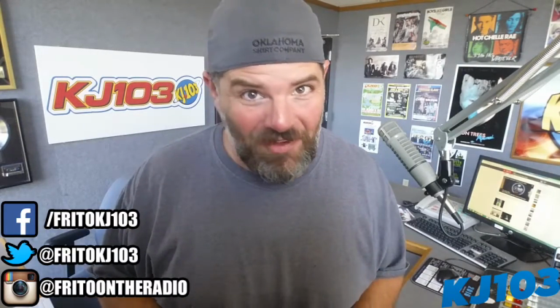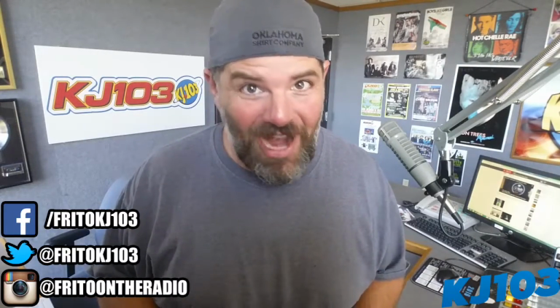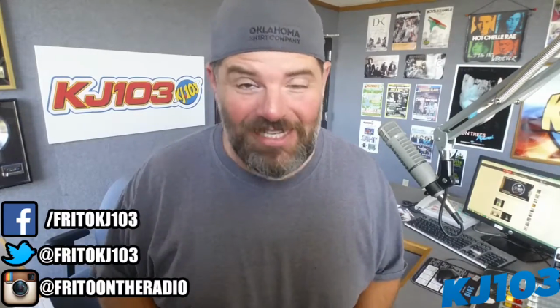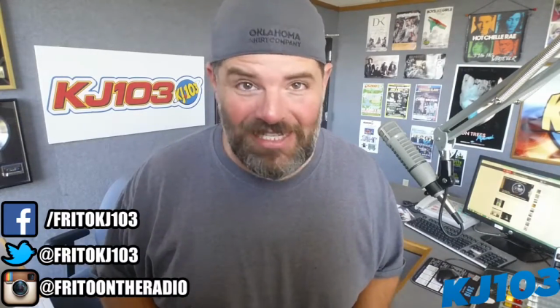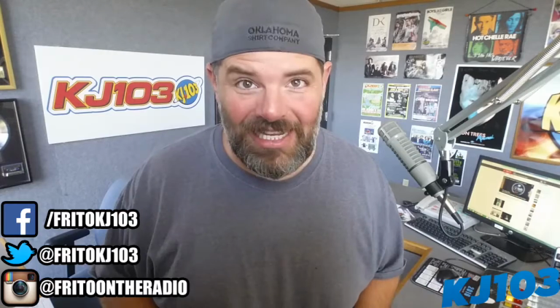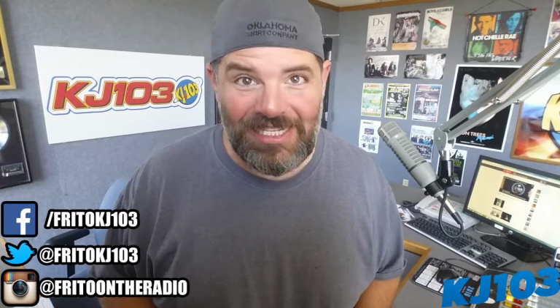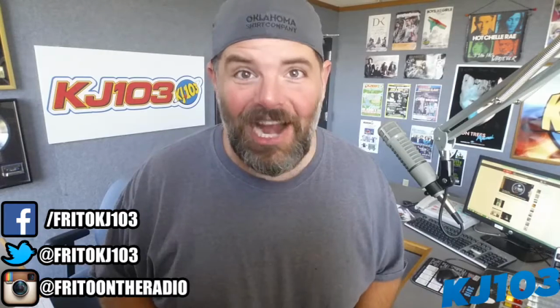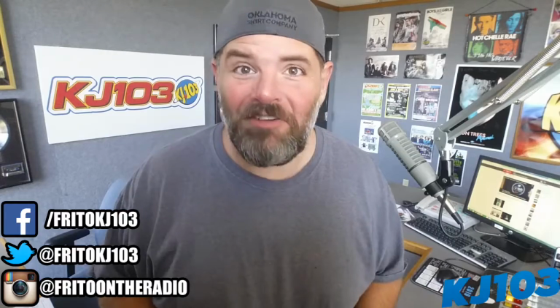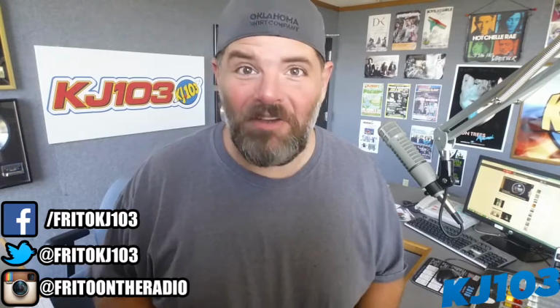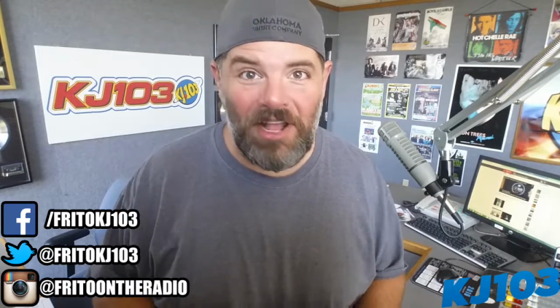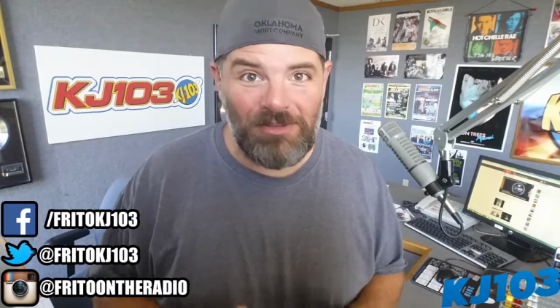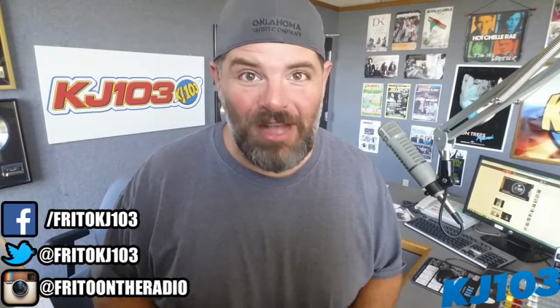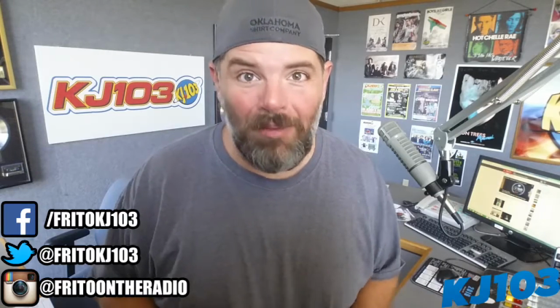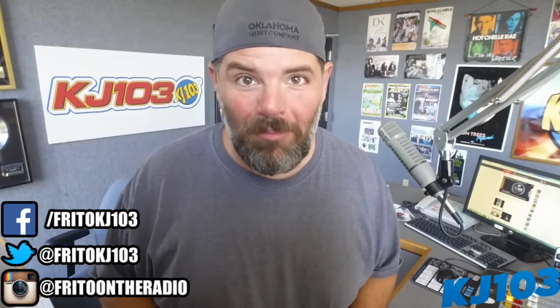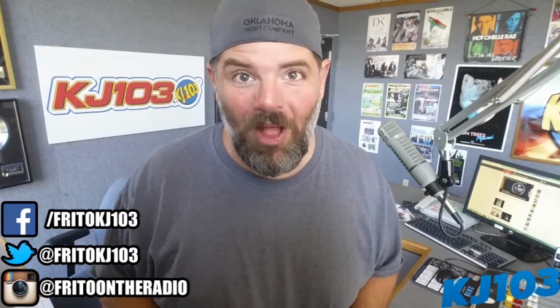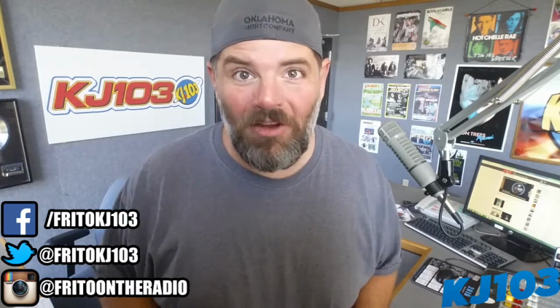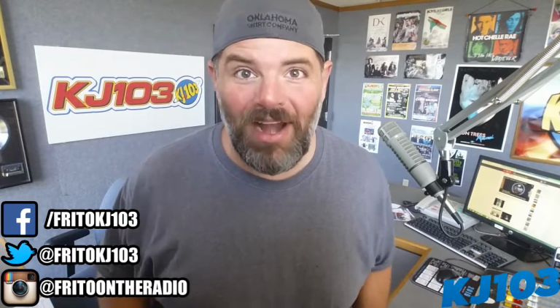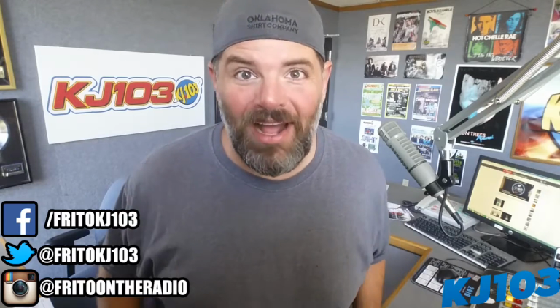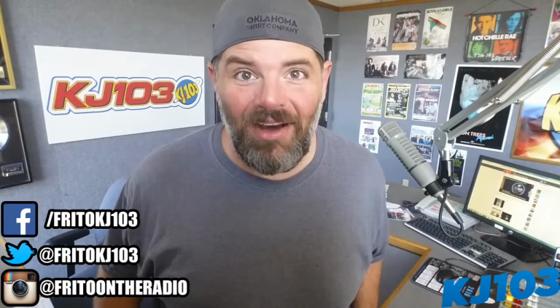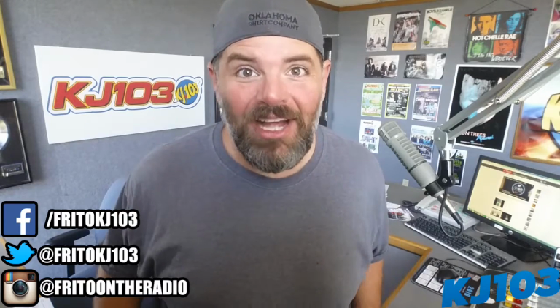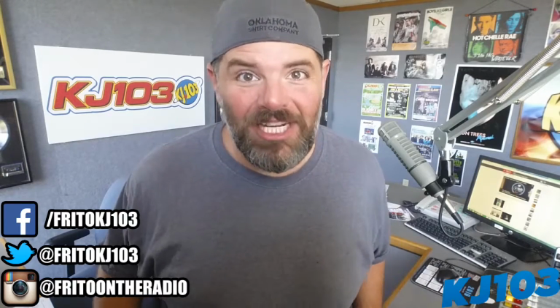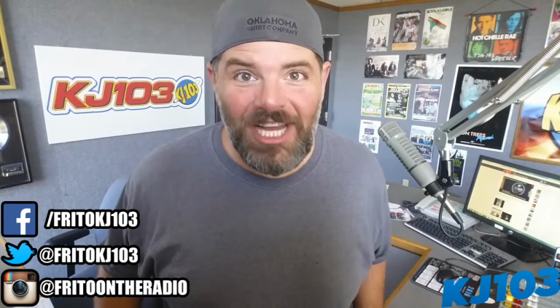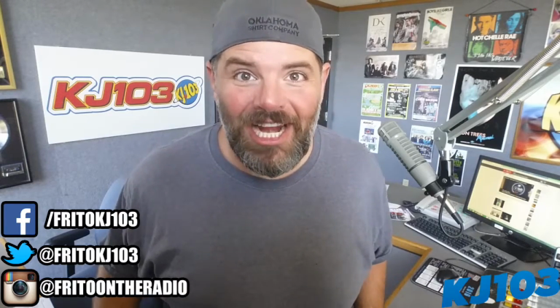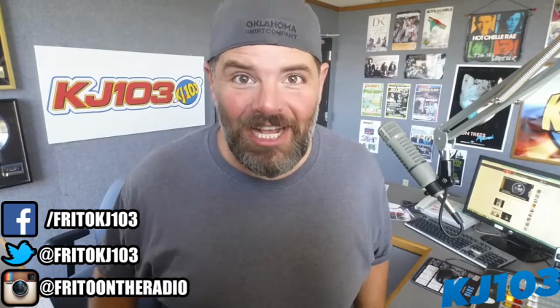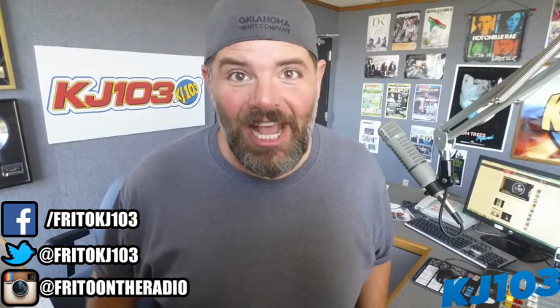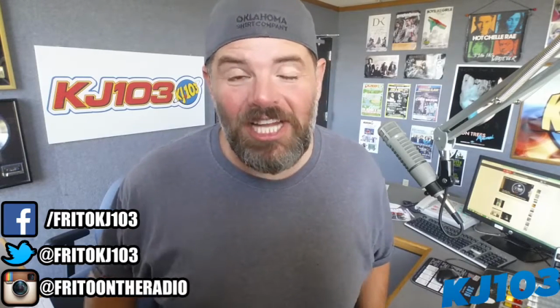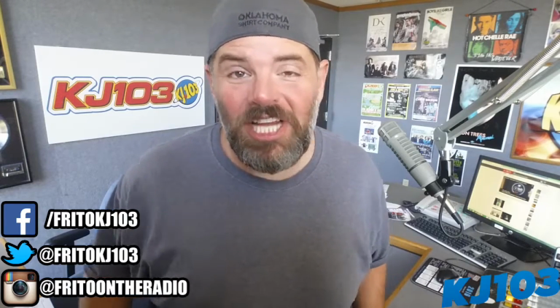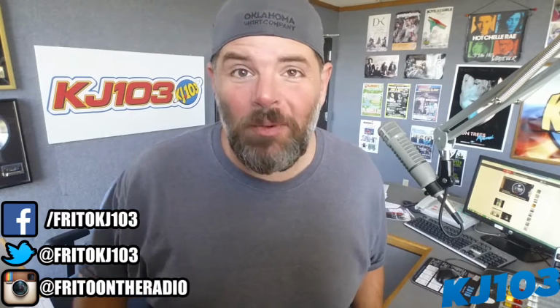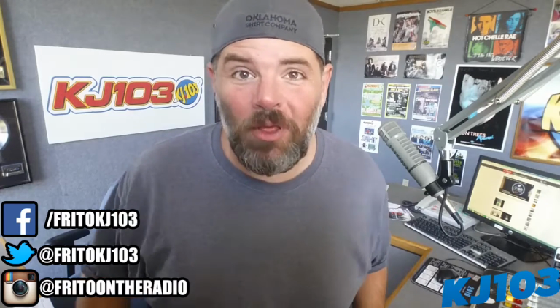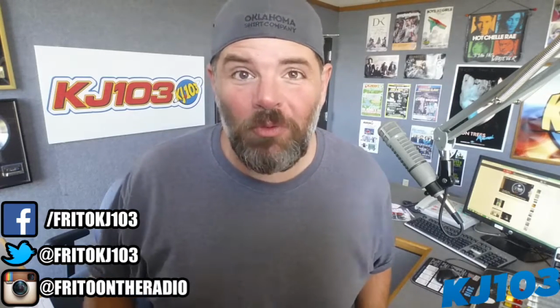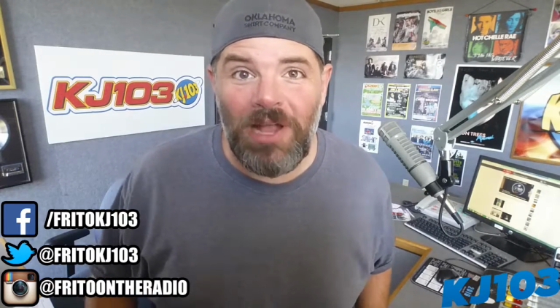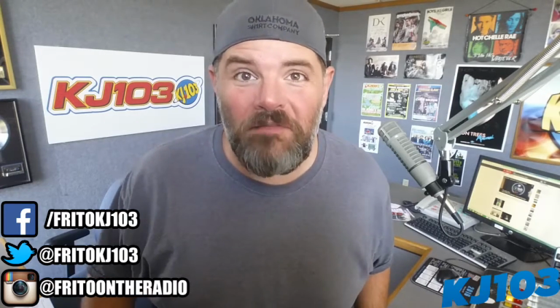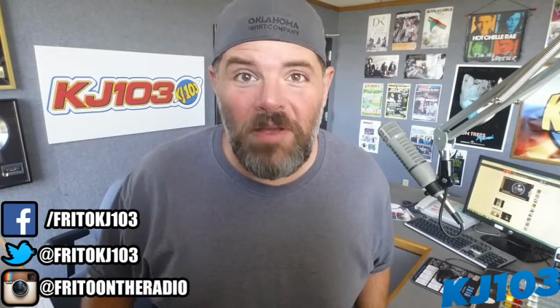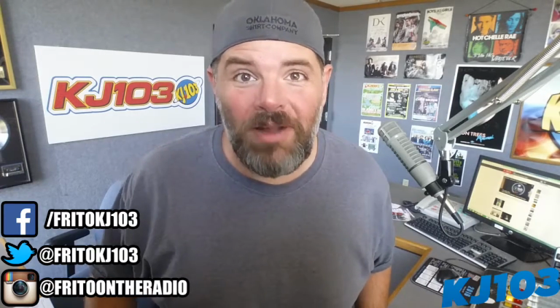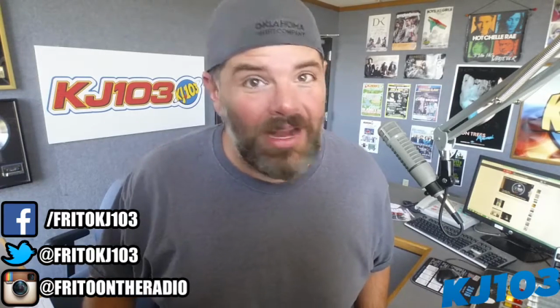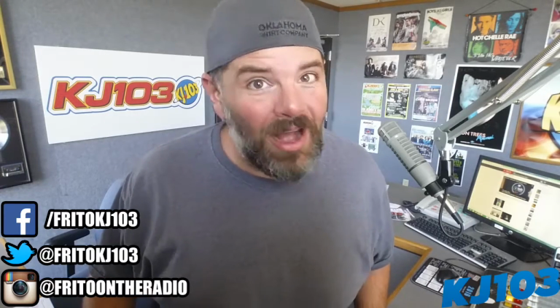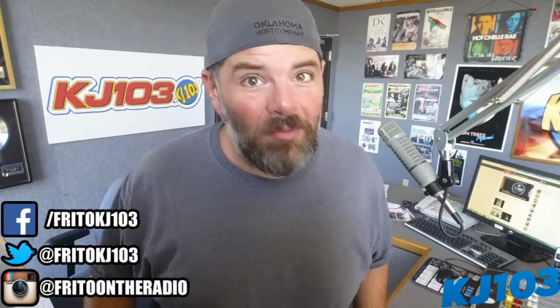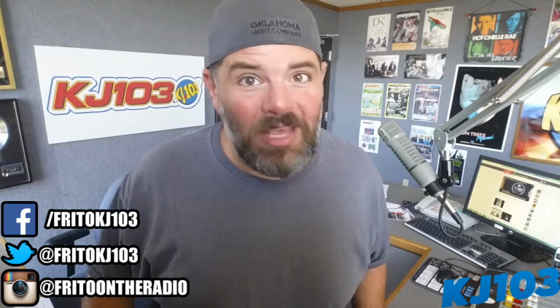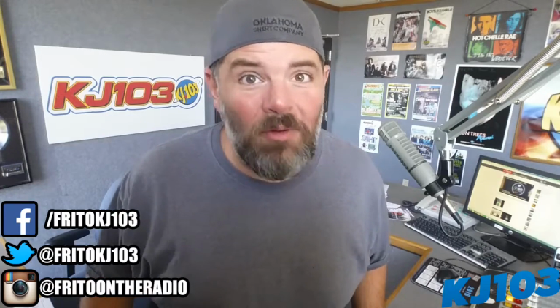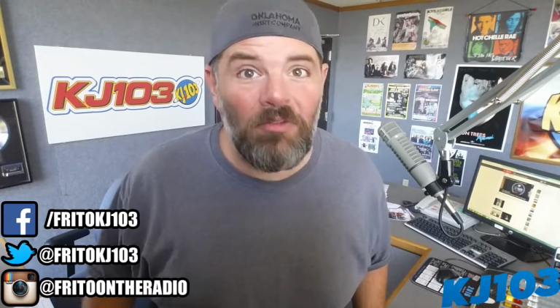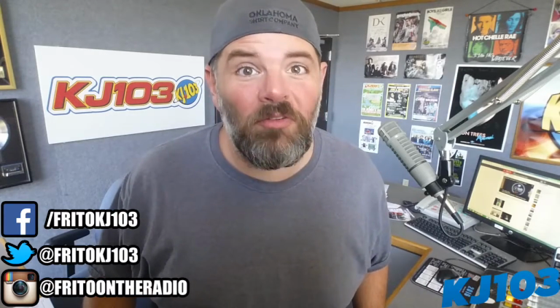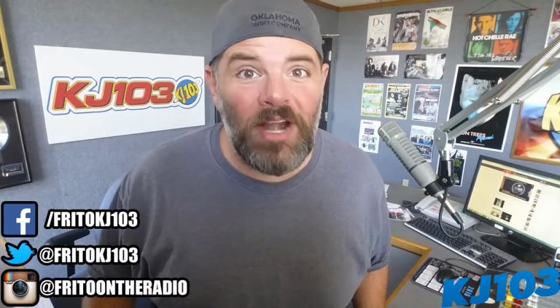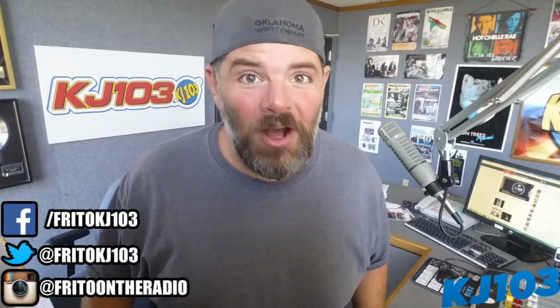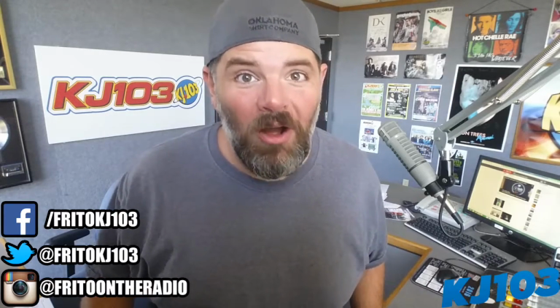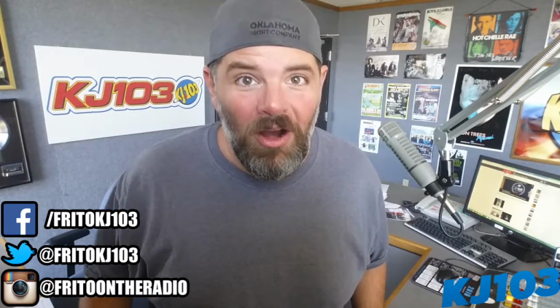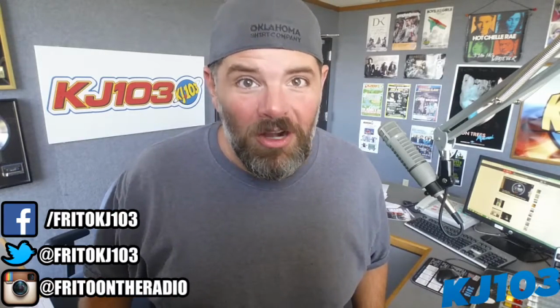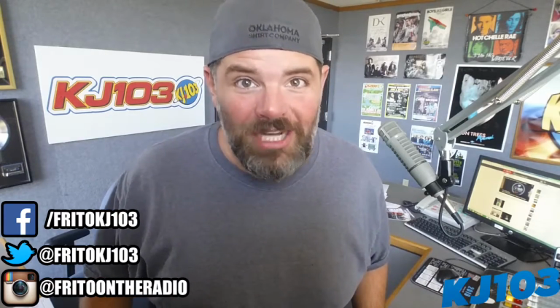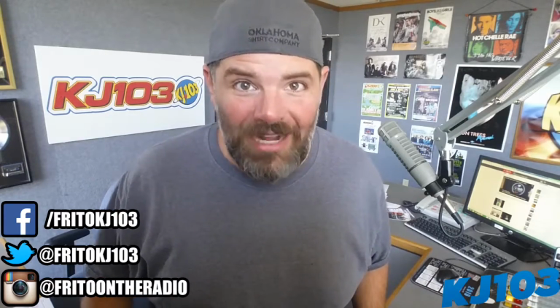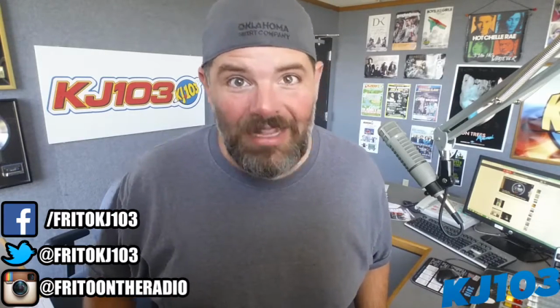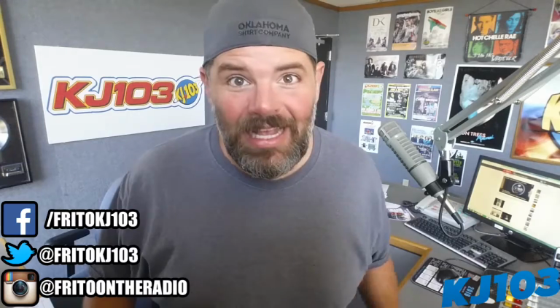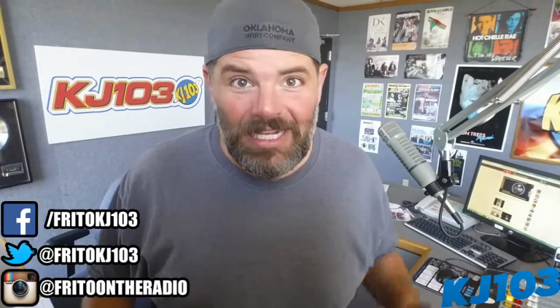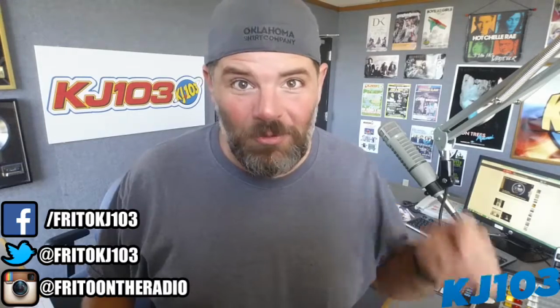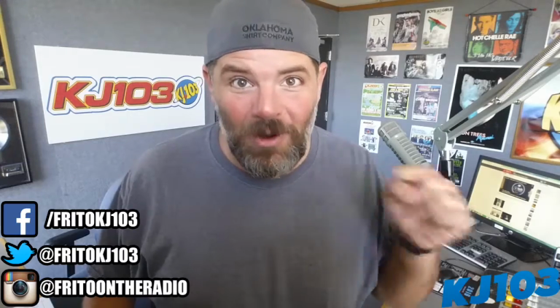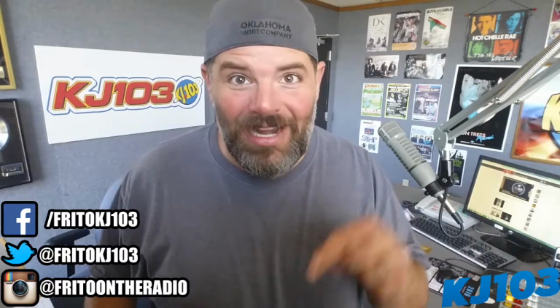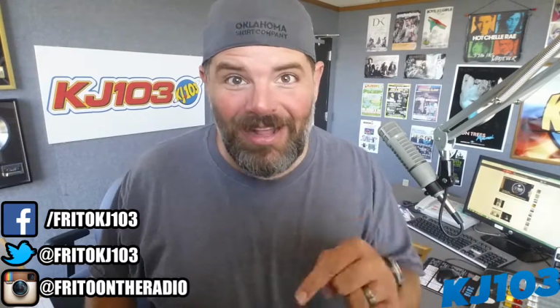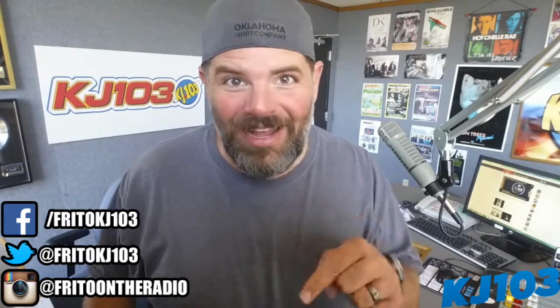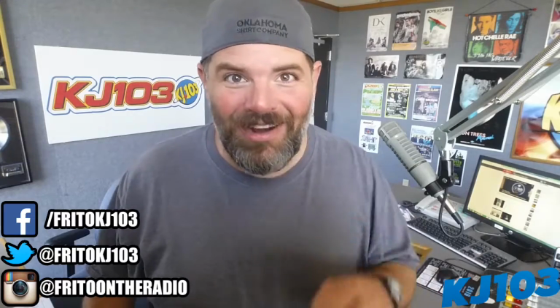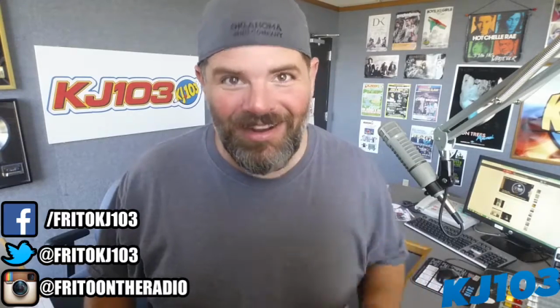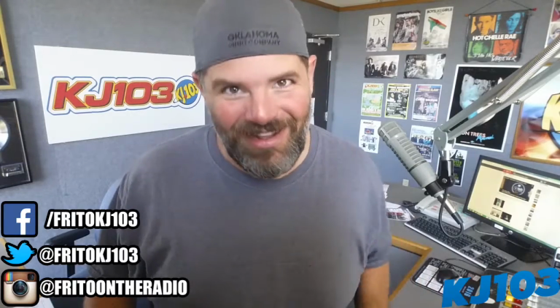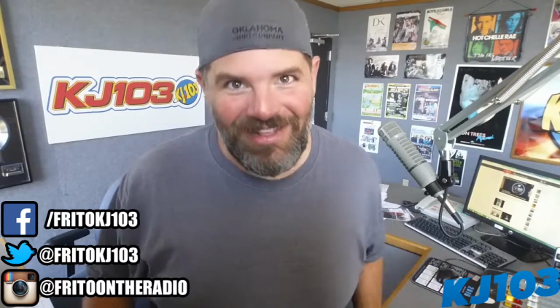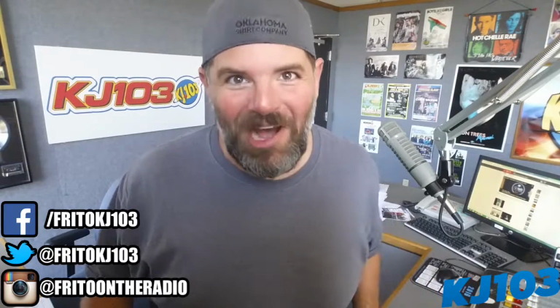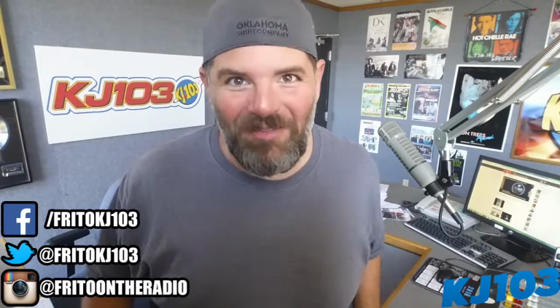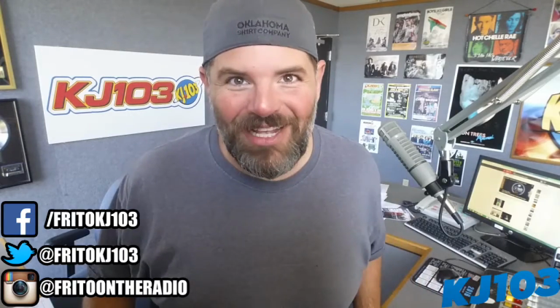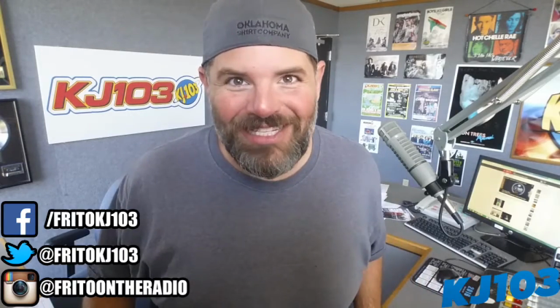You've got to see the entire video. It's on my blog right now. Check it at kj103fm.com, keyword Frito, or check out the link — it's right down there in the comments.